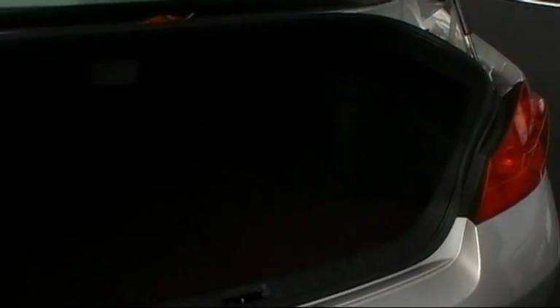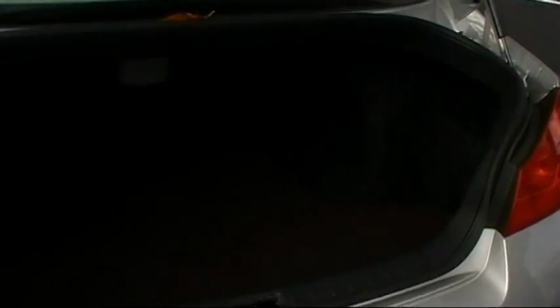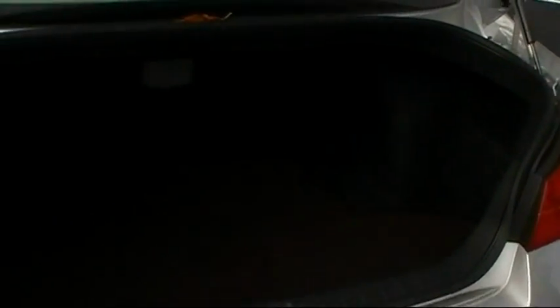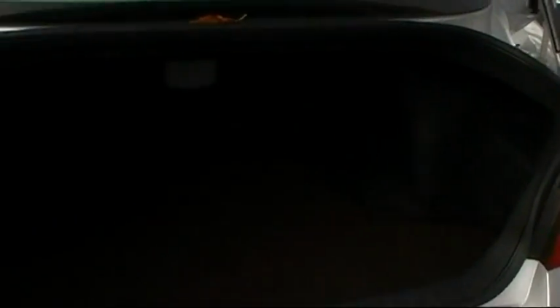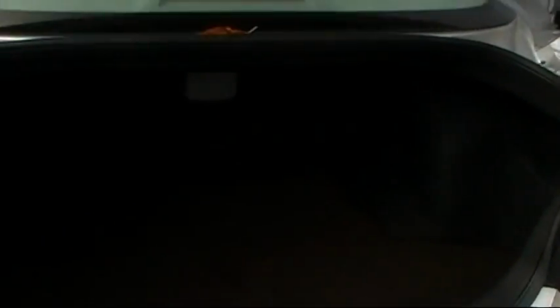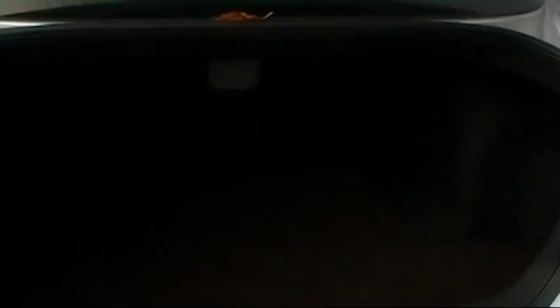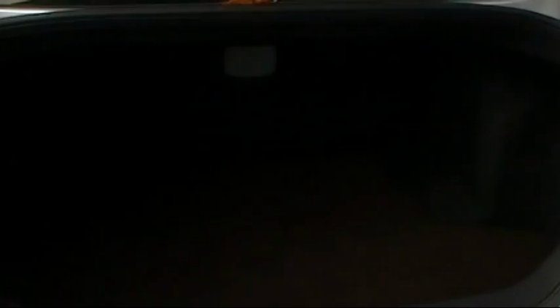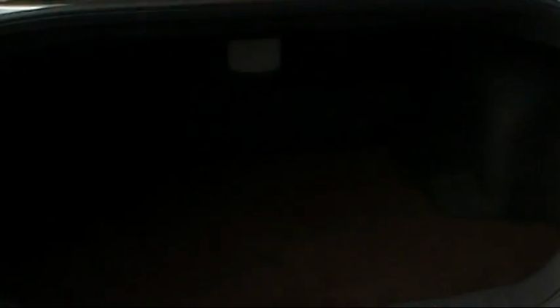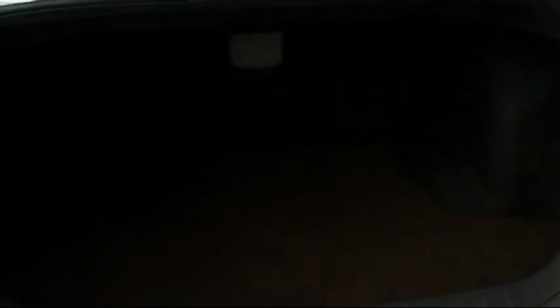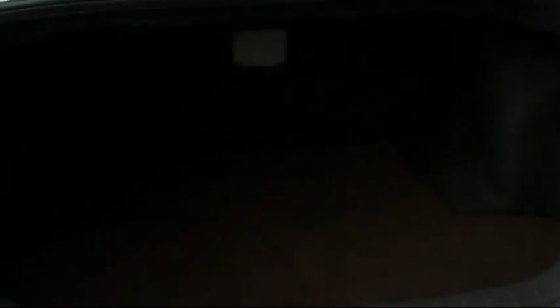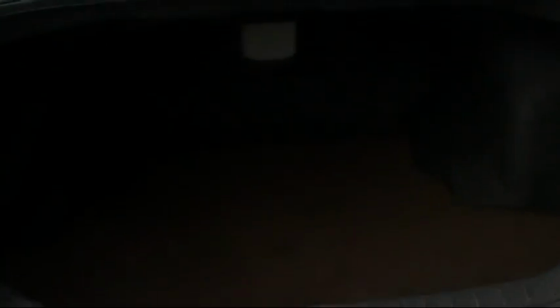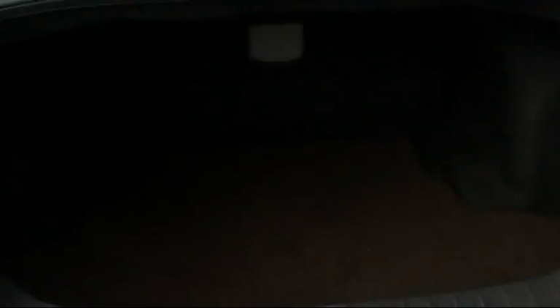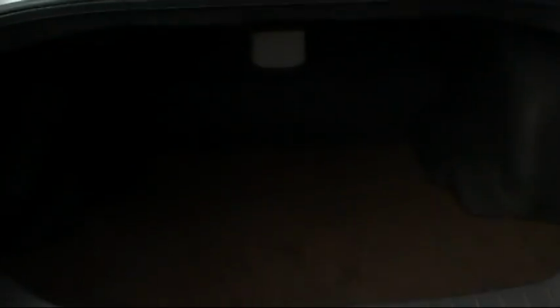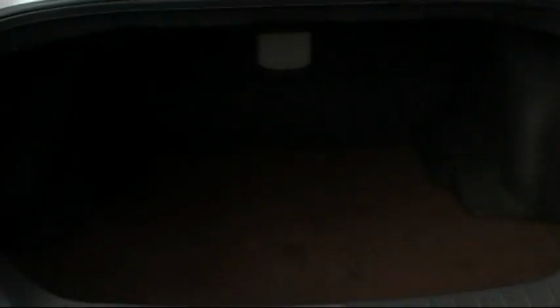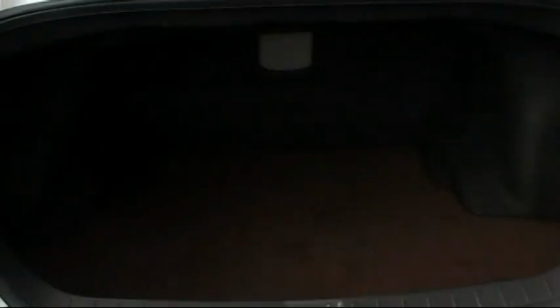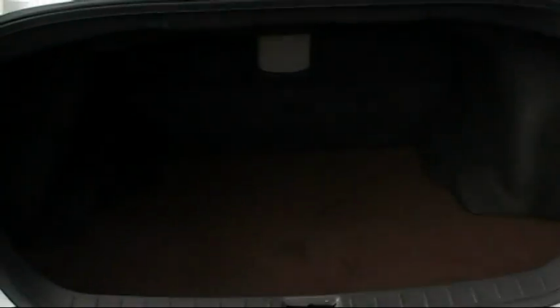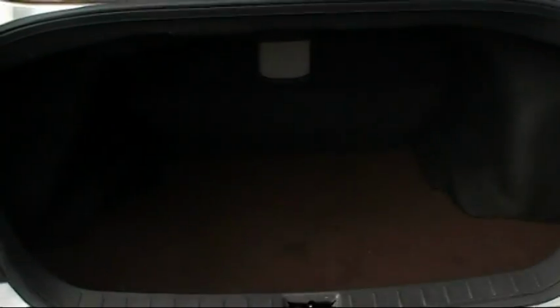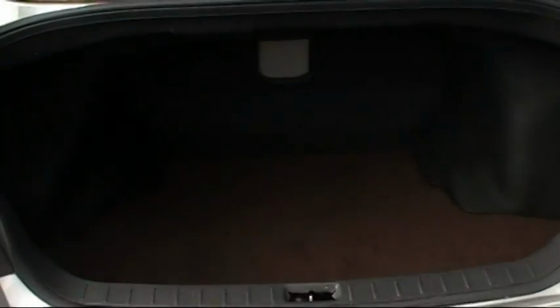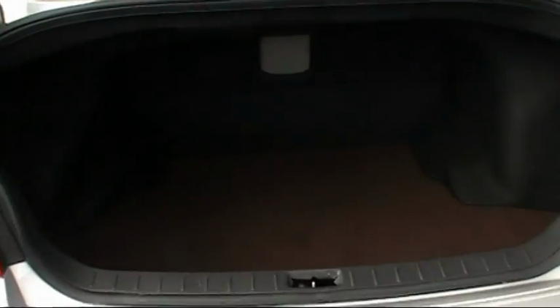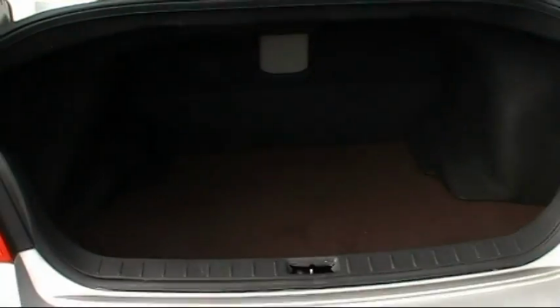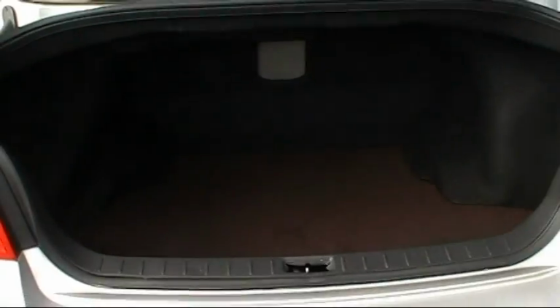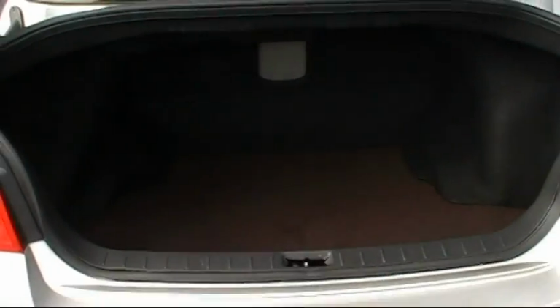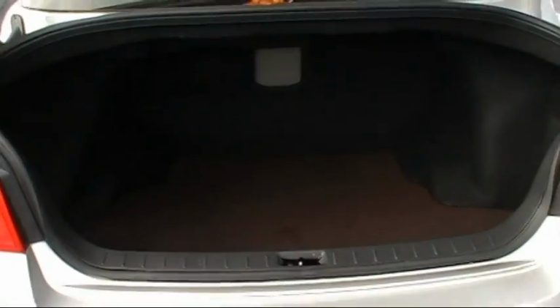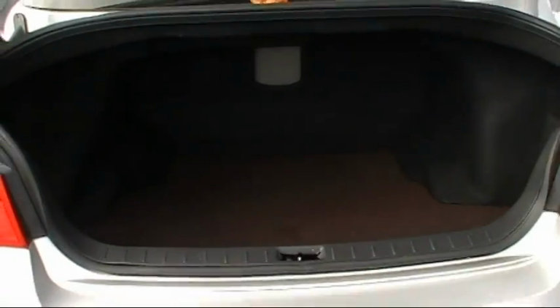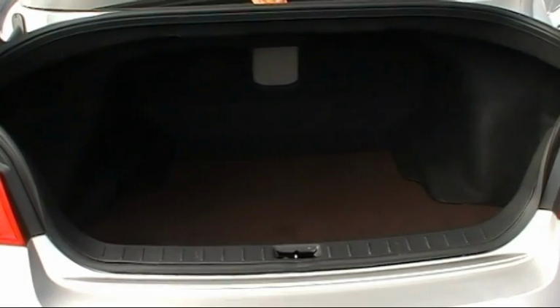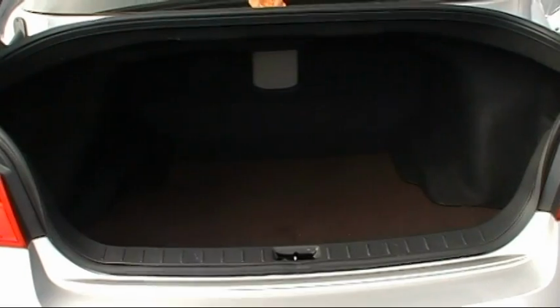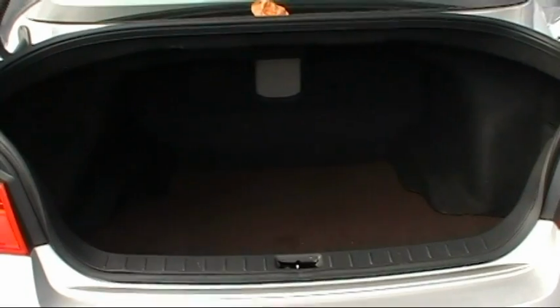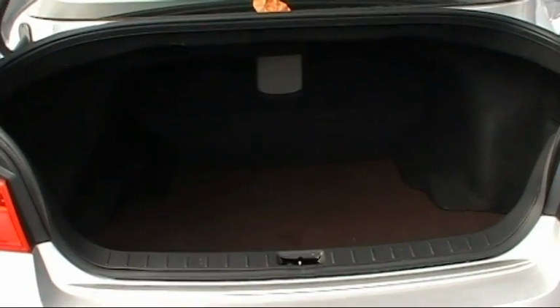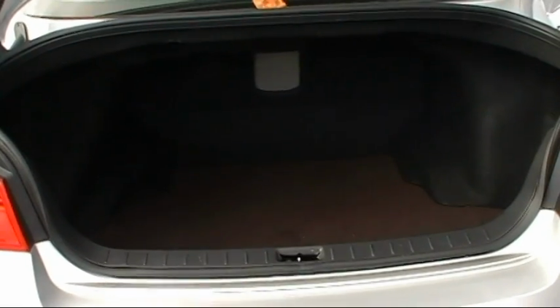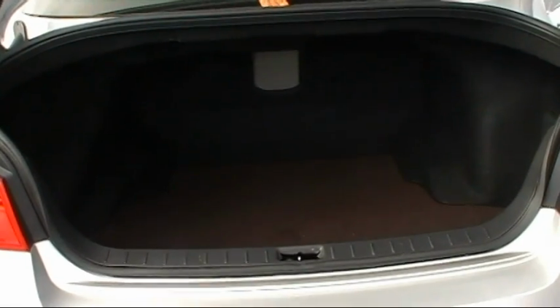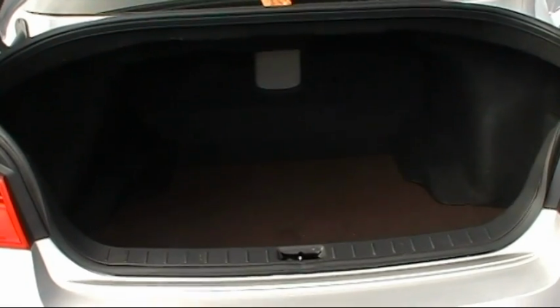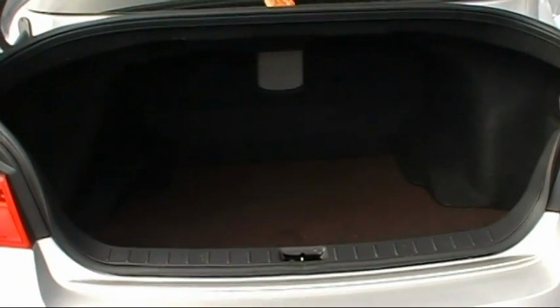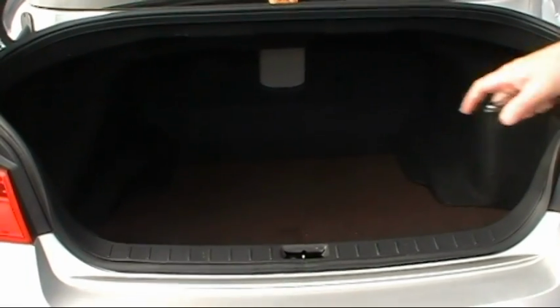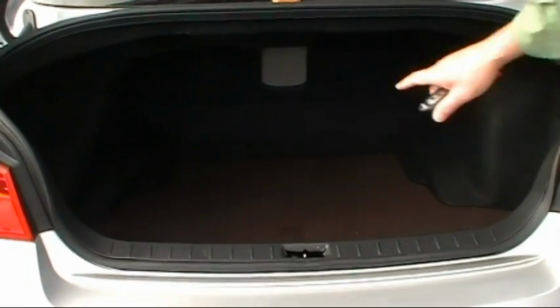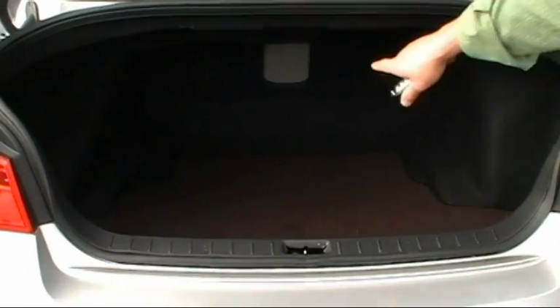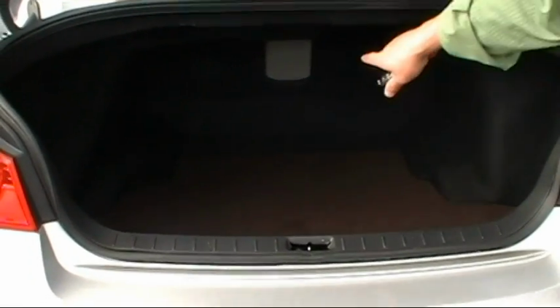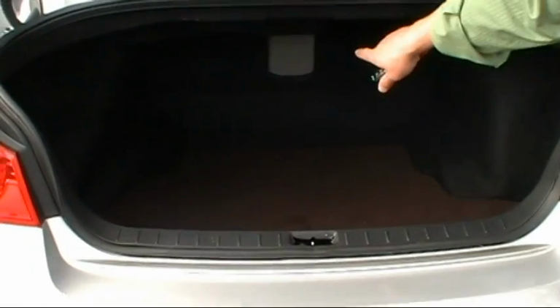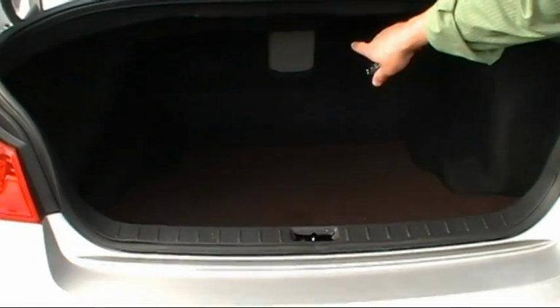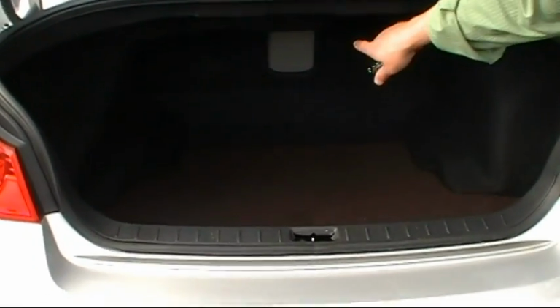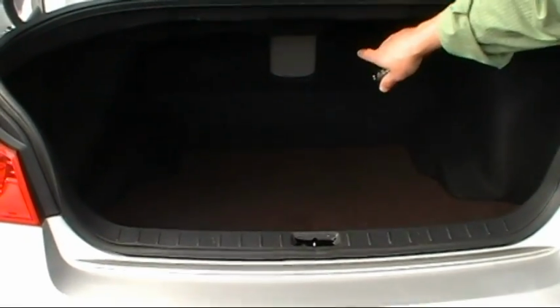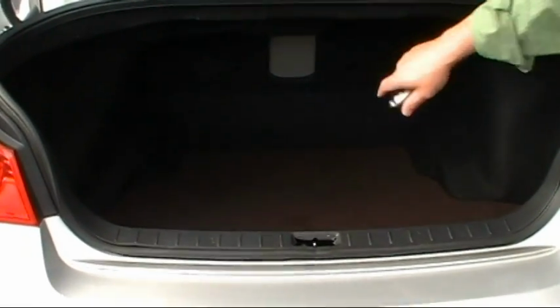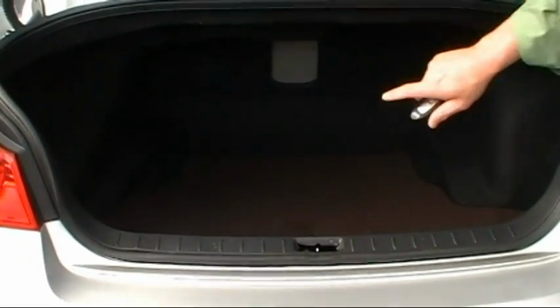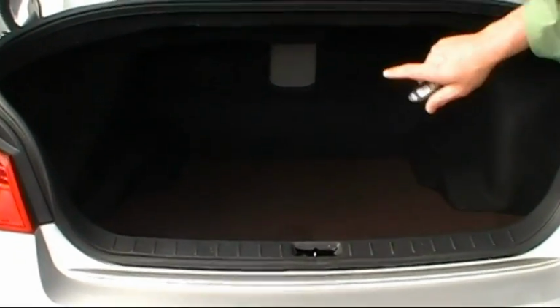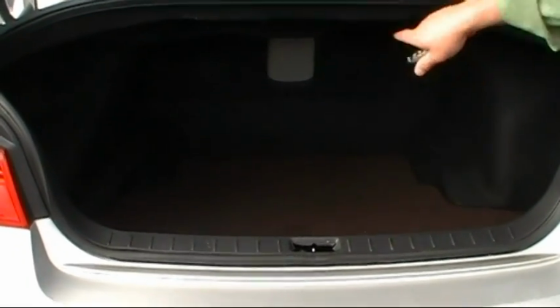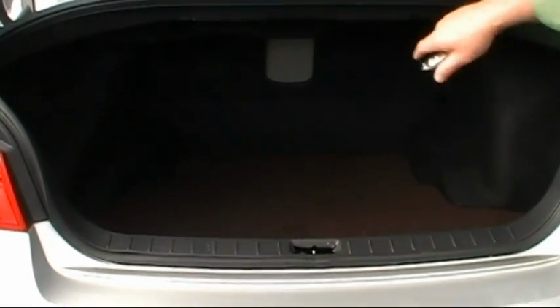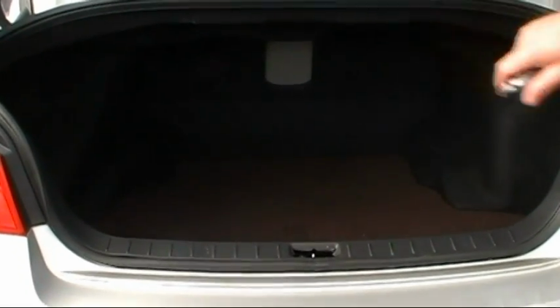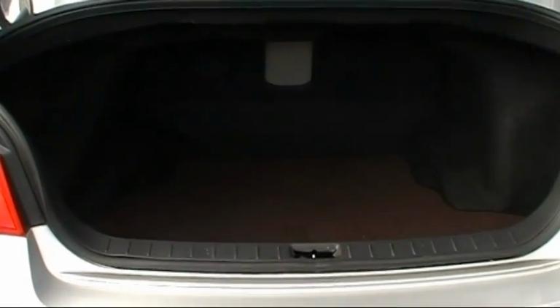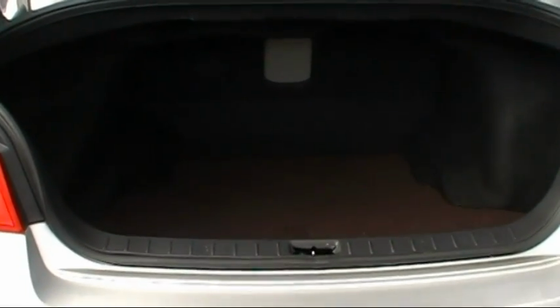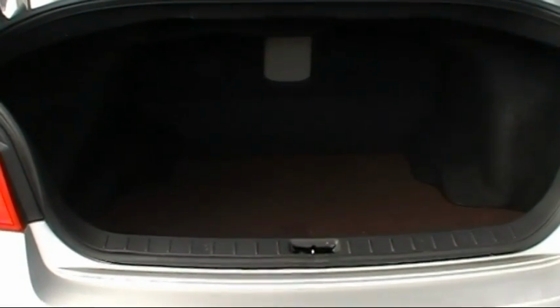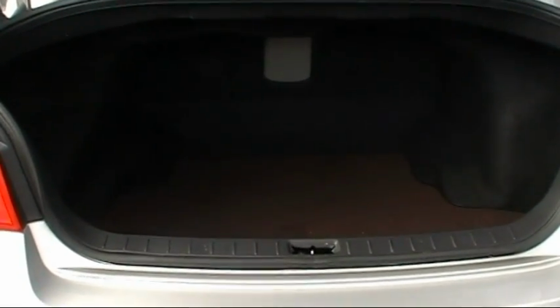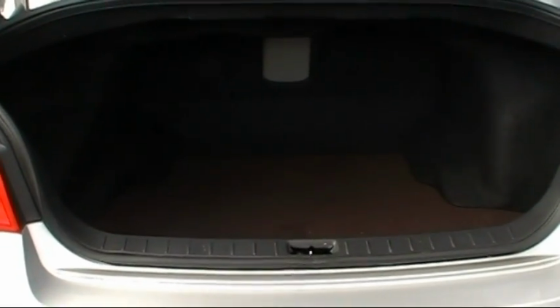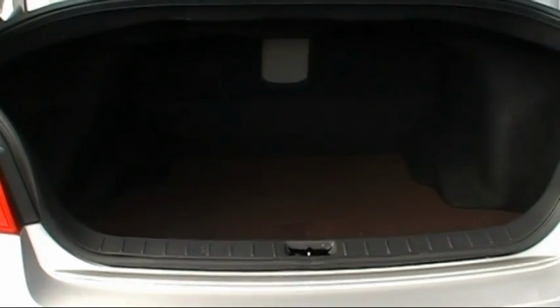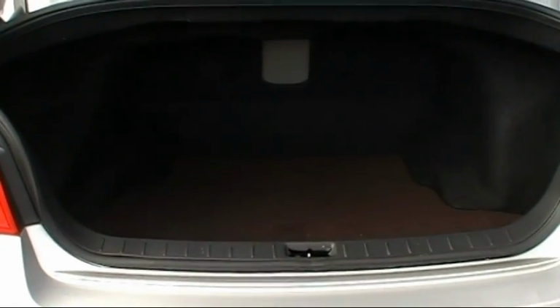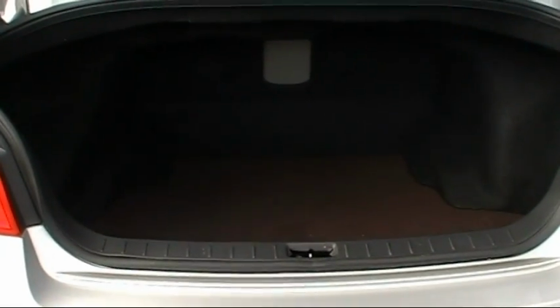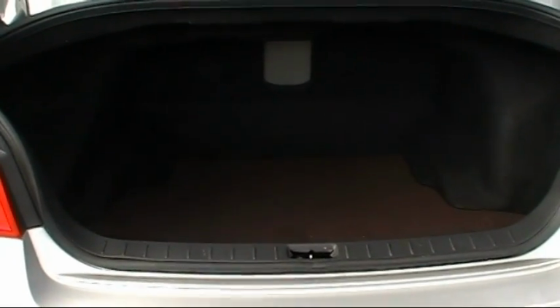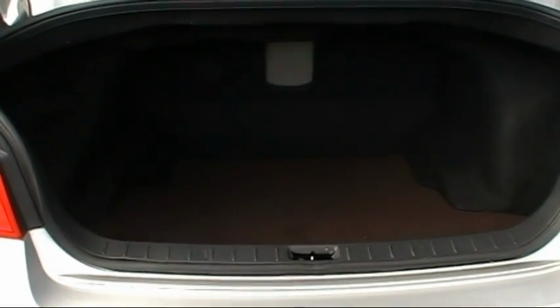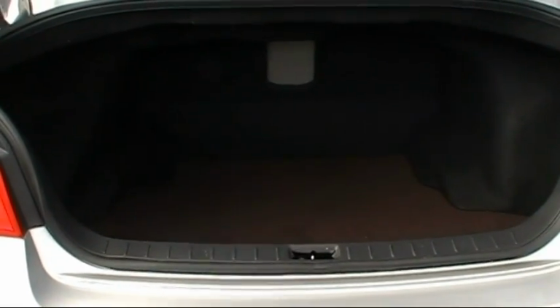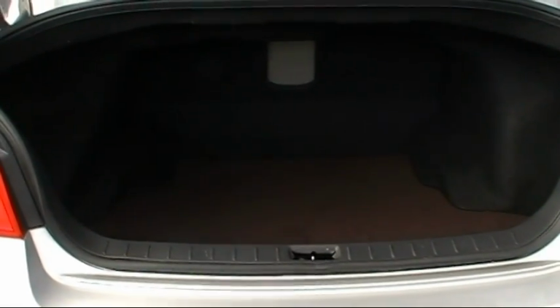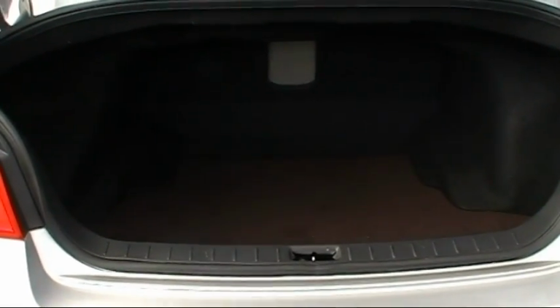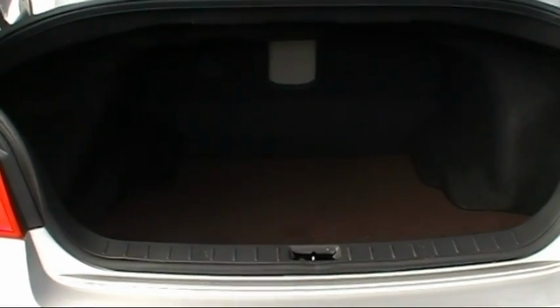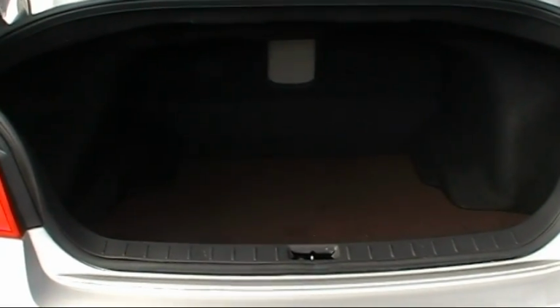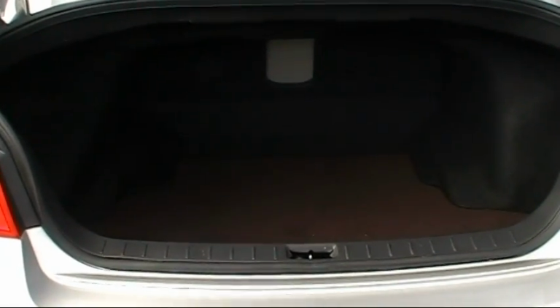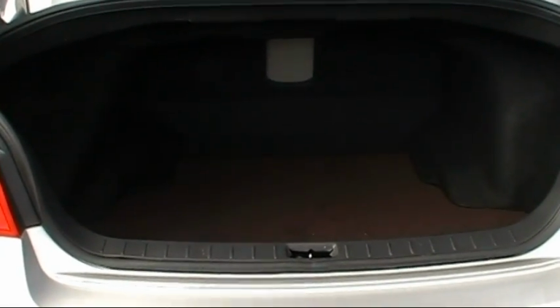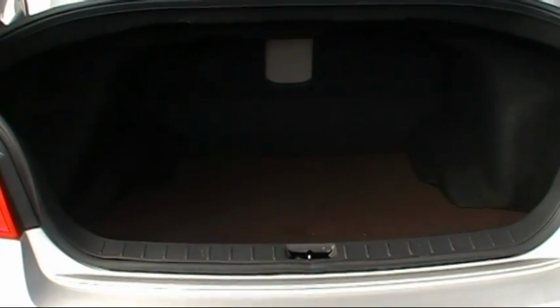It's easy to put a couple sets of golf clubs in there. If you're into skiing and want to go to Camelback, you have a pass-through — pull down the armrest, put your skis in the back, and you're on your way.